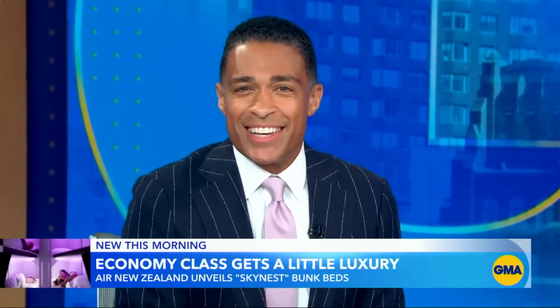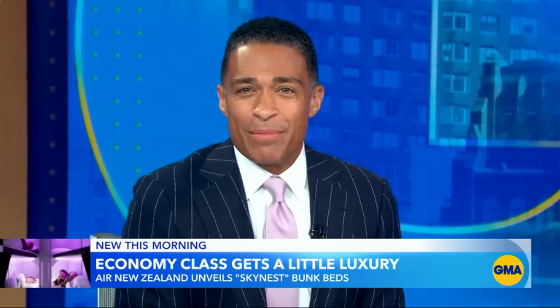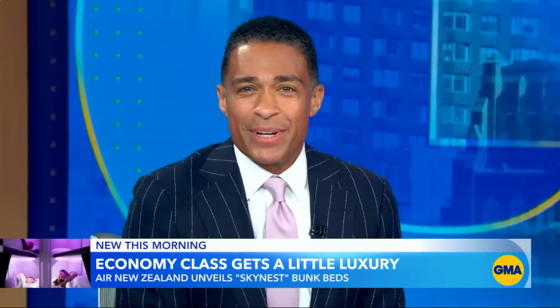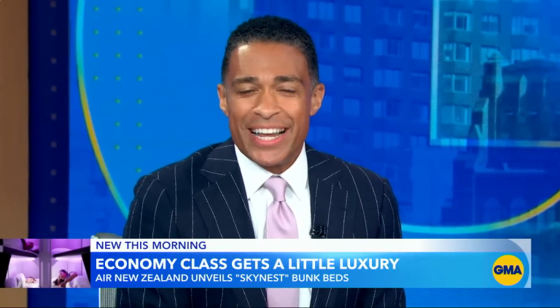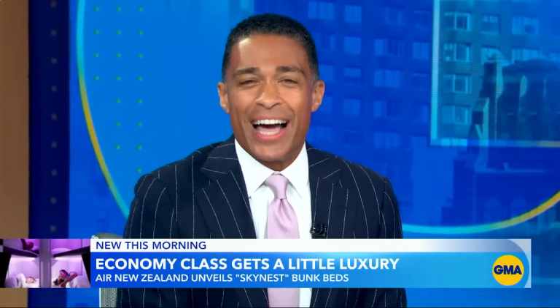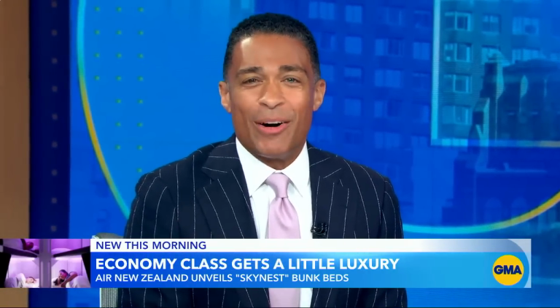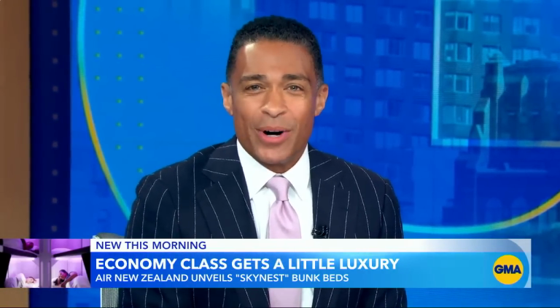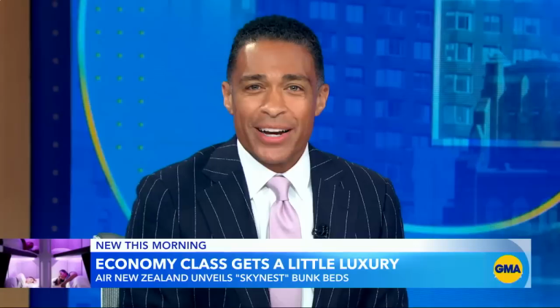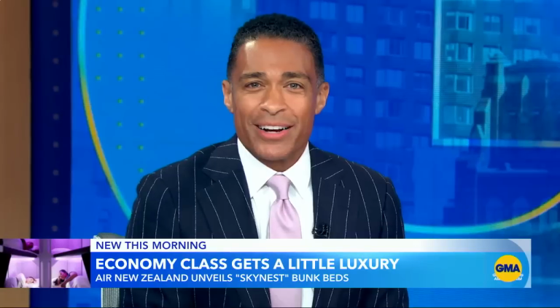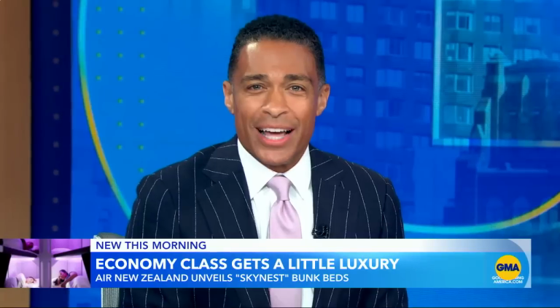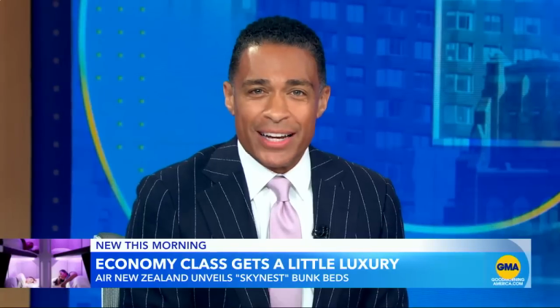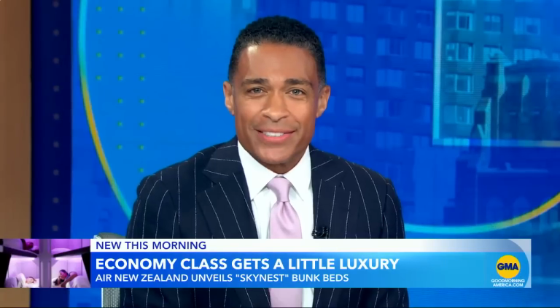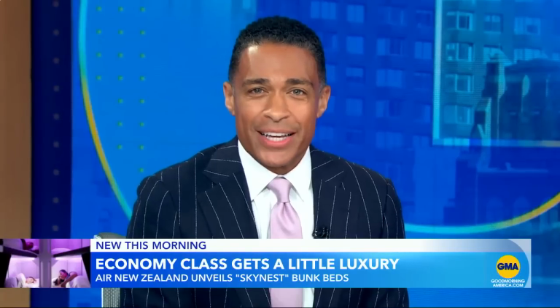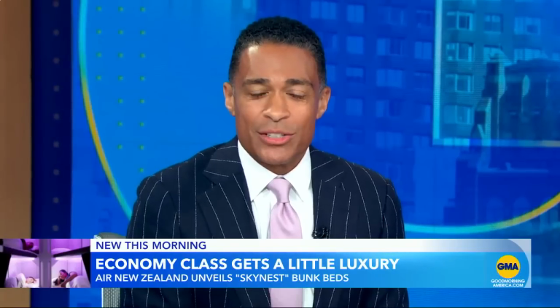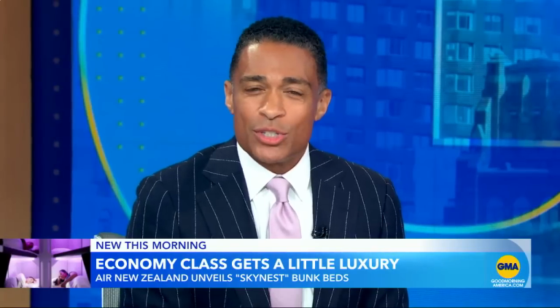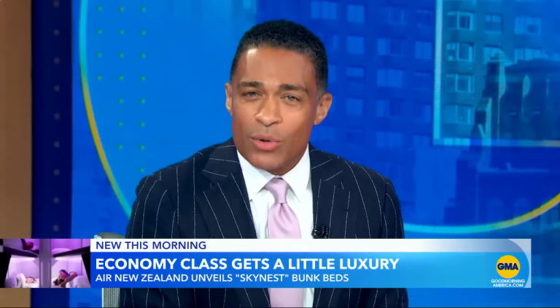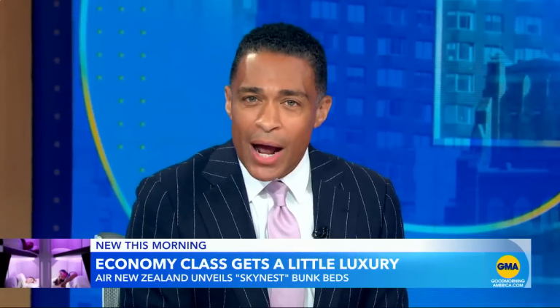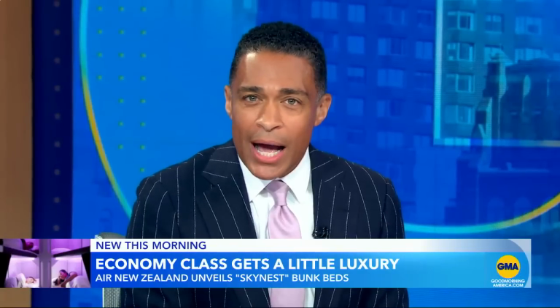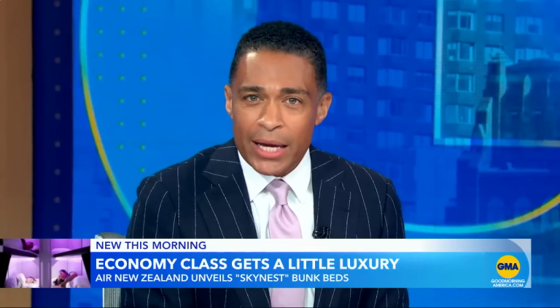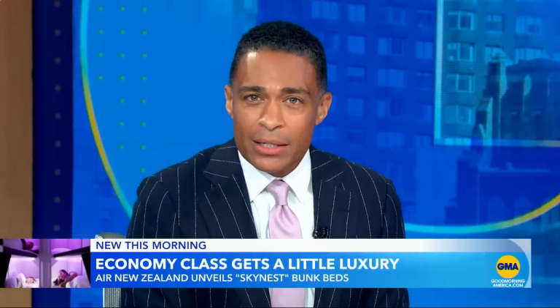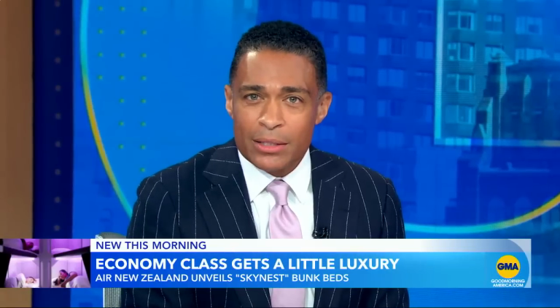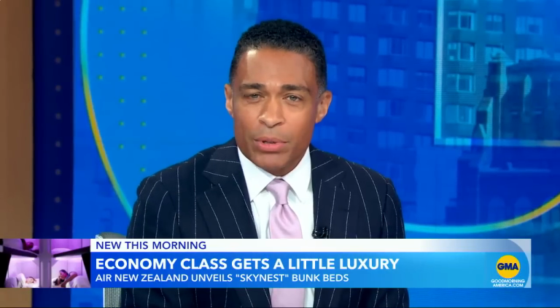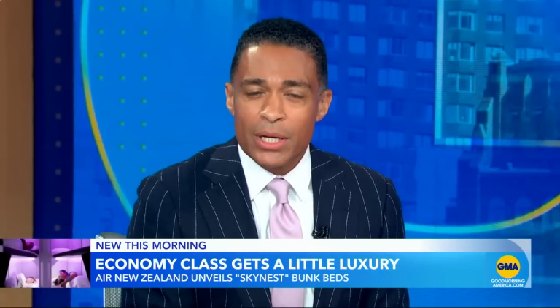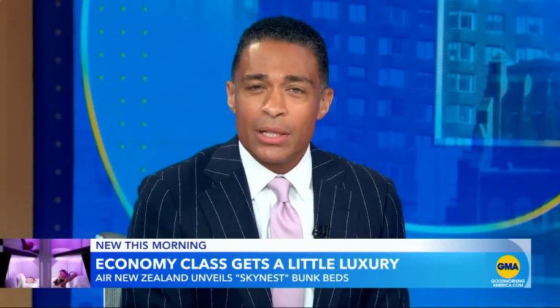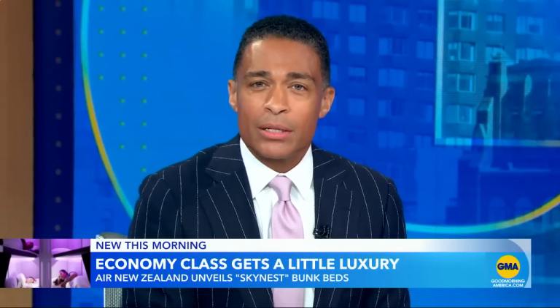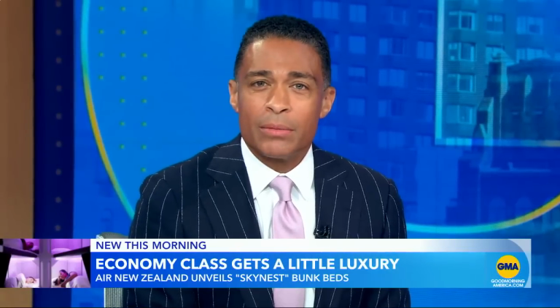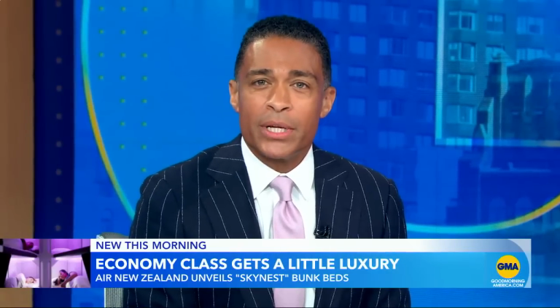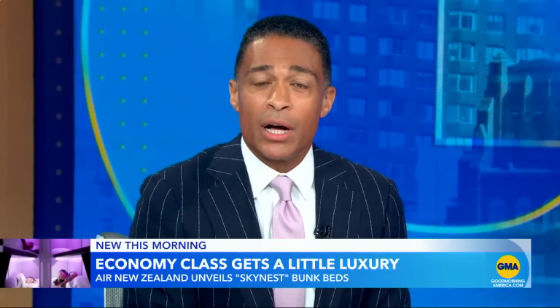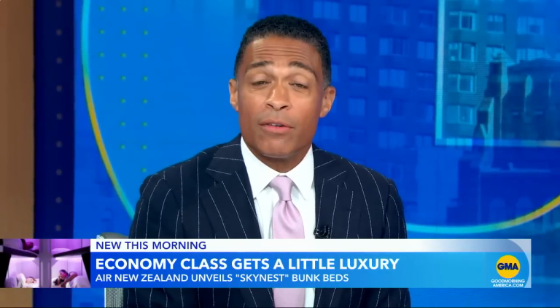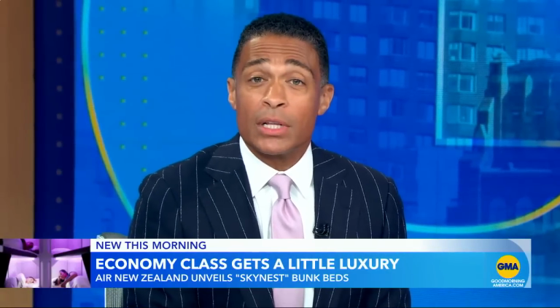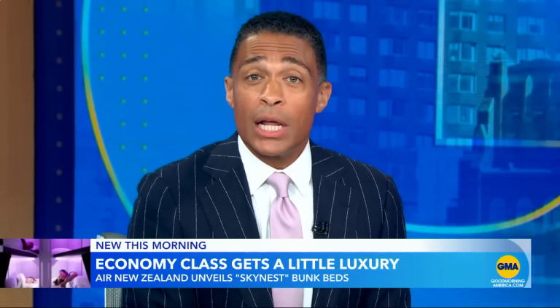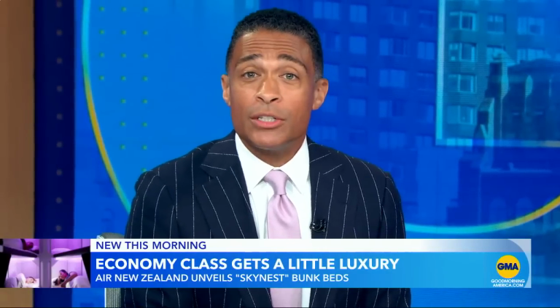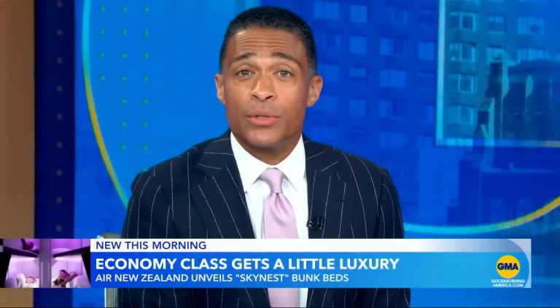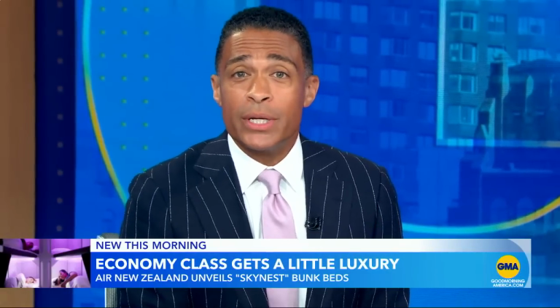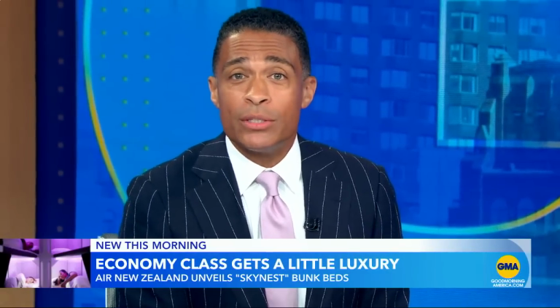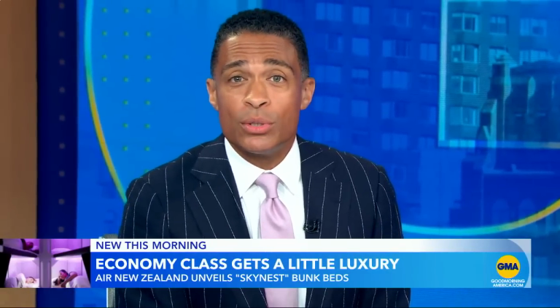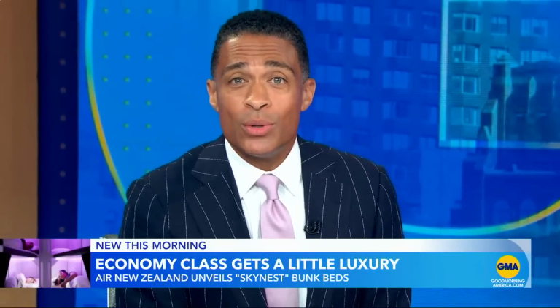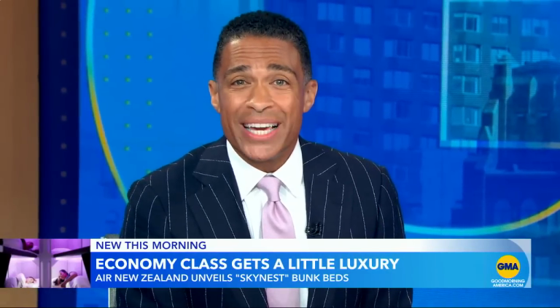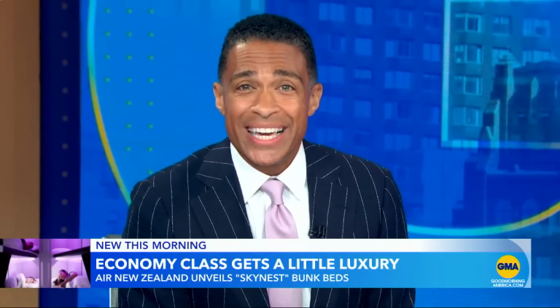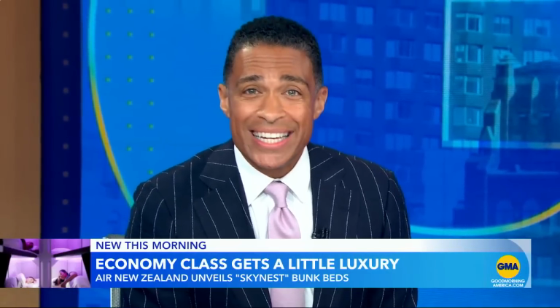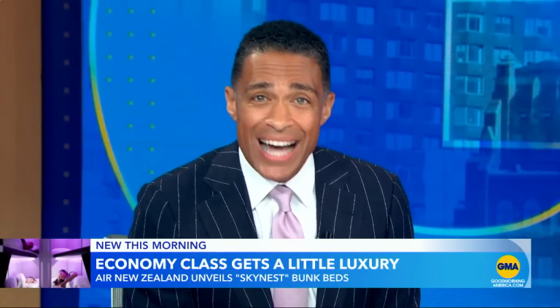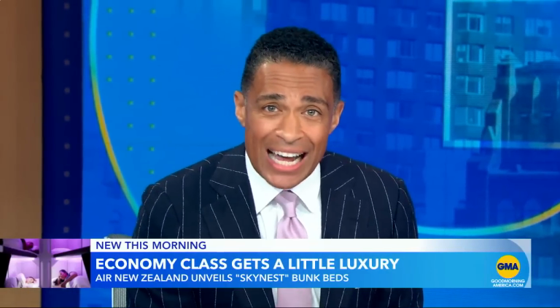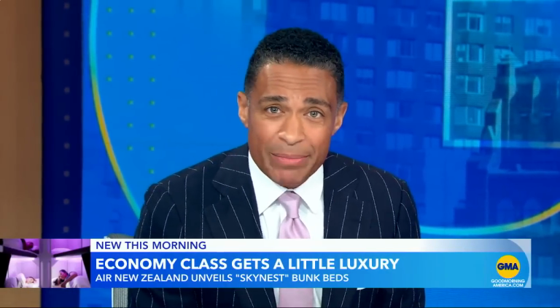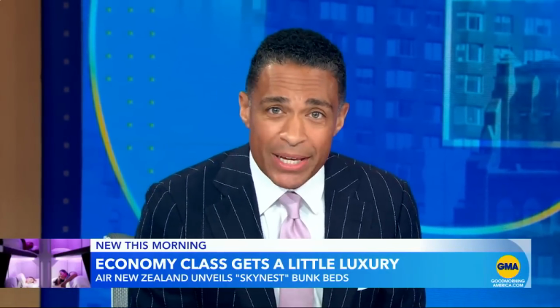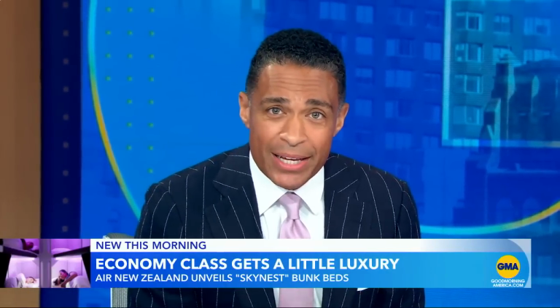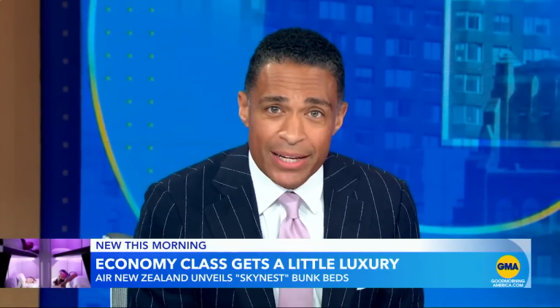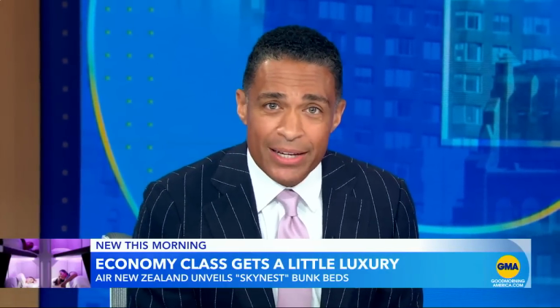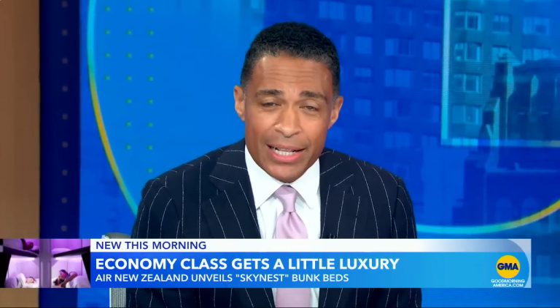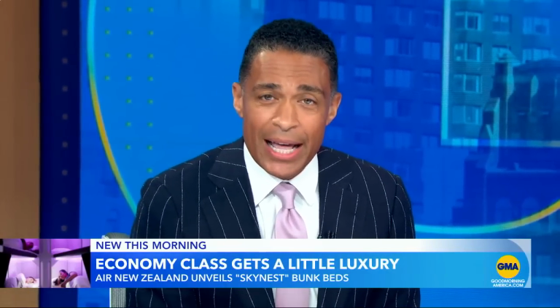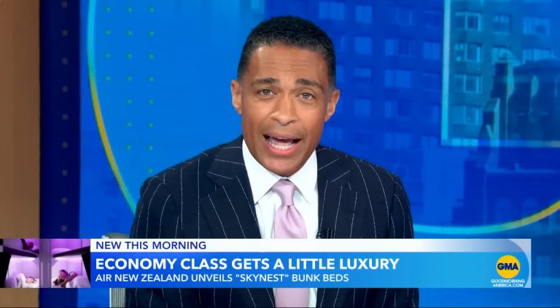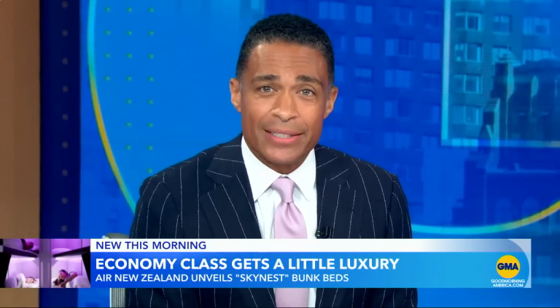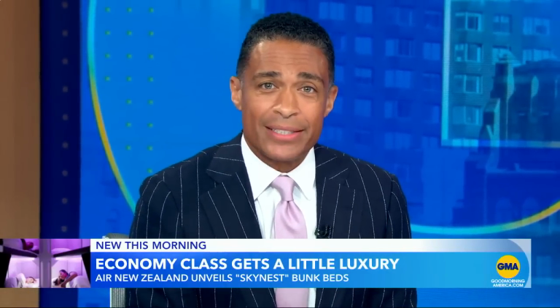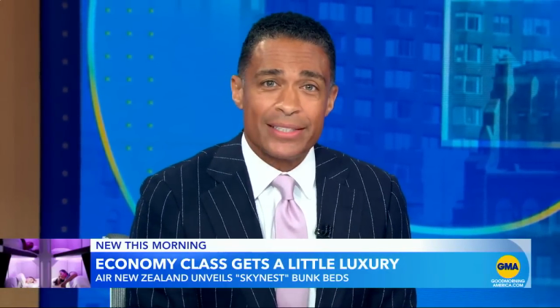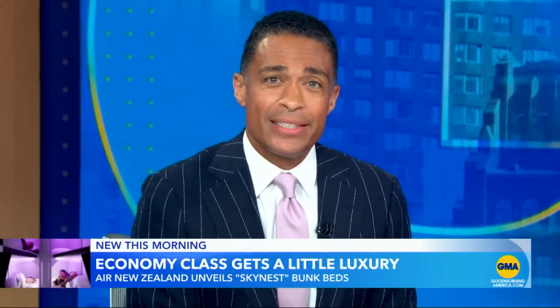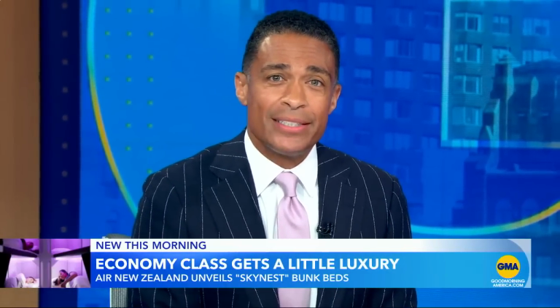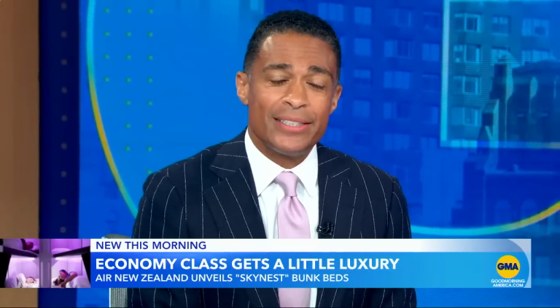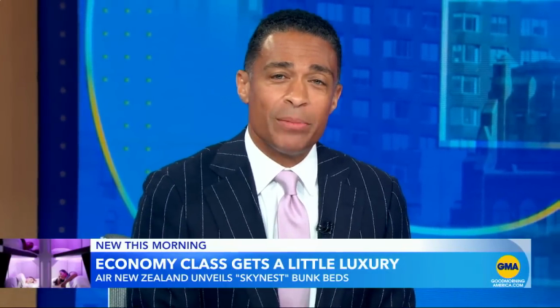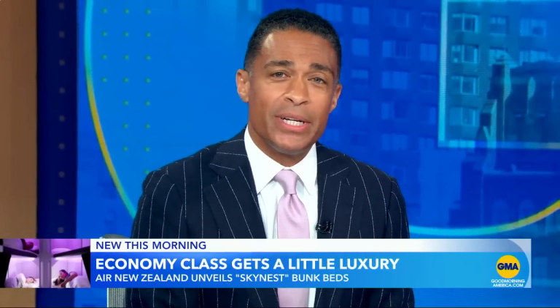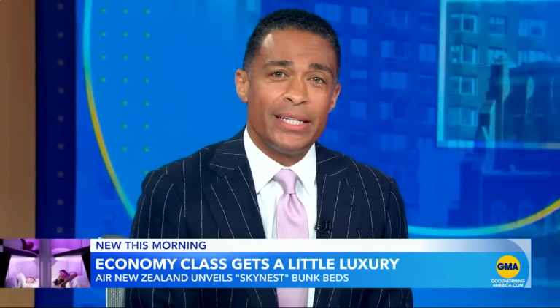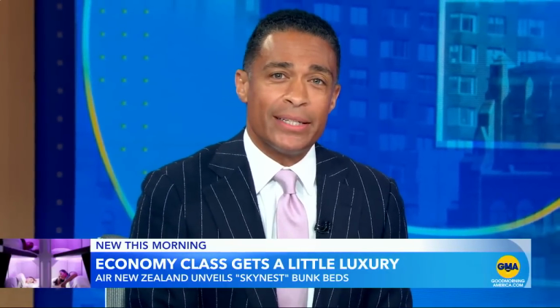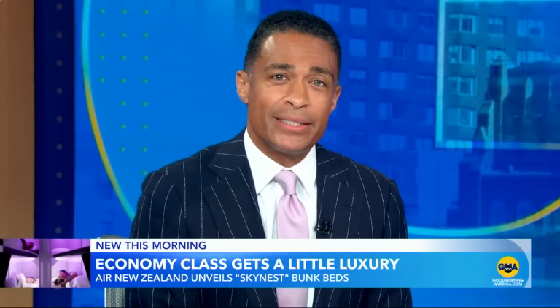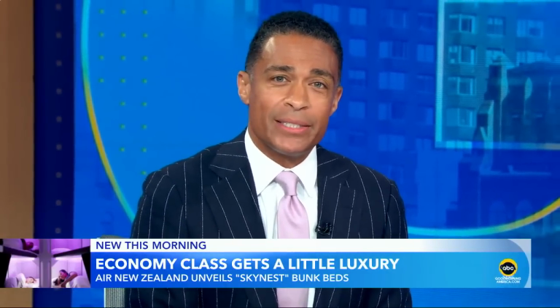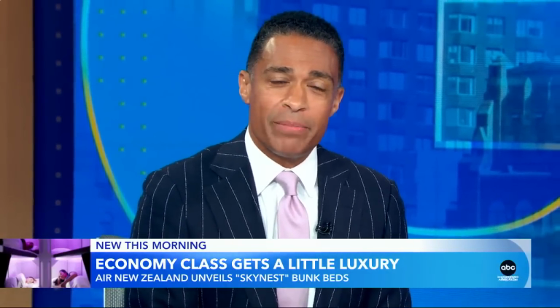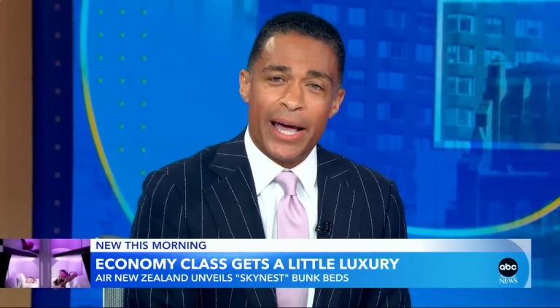But now, one airline is trying to bring a little bit of luxury to economy class. Gio Benitez is back.